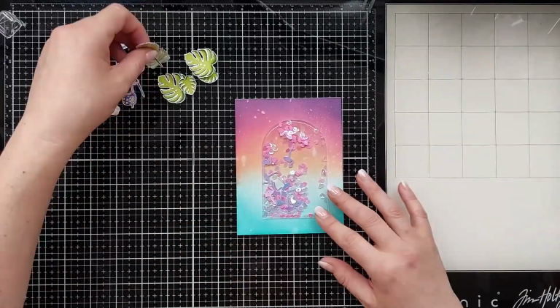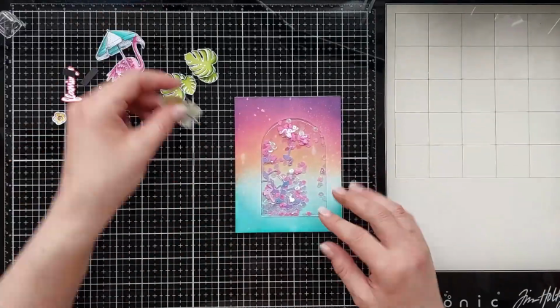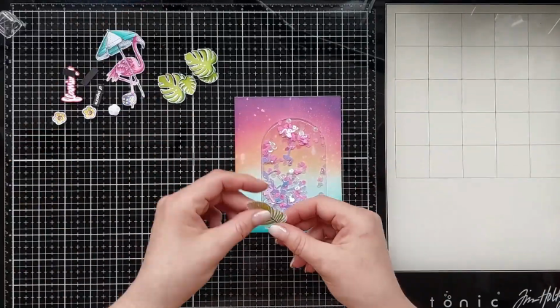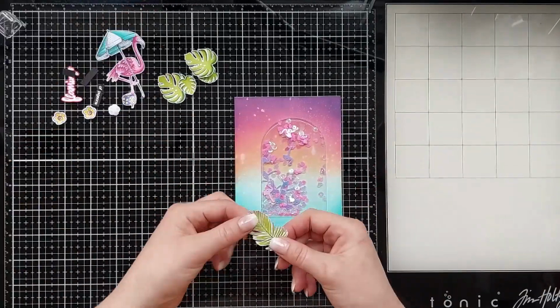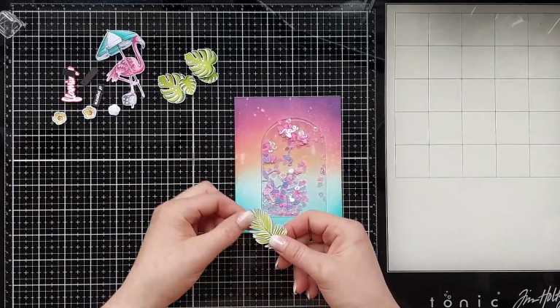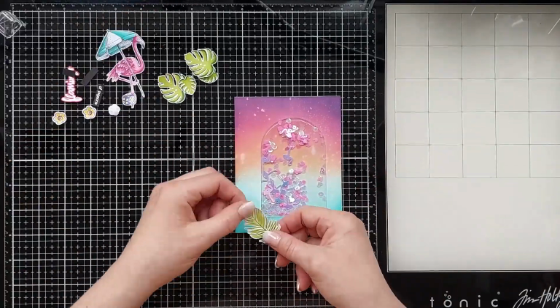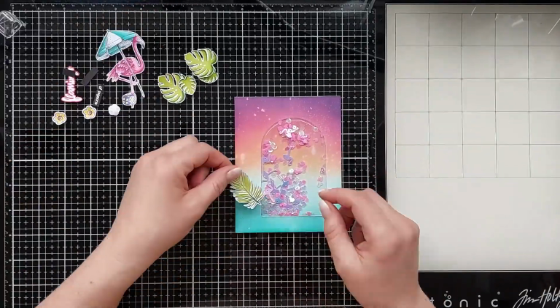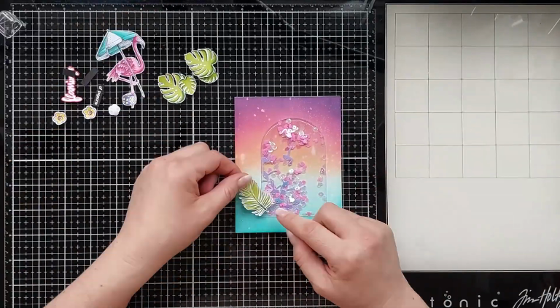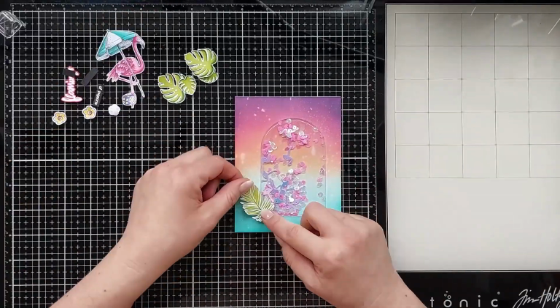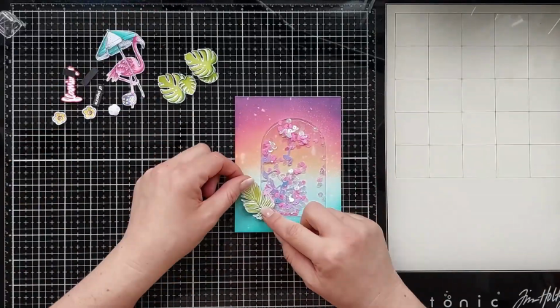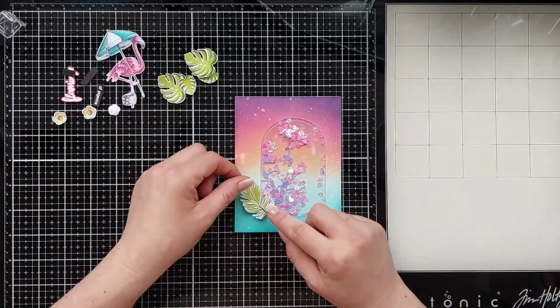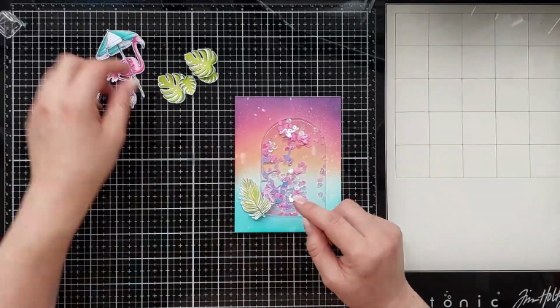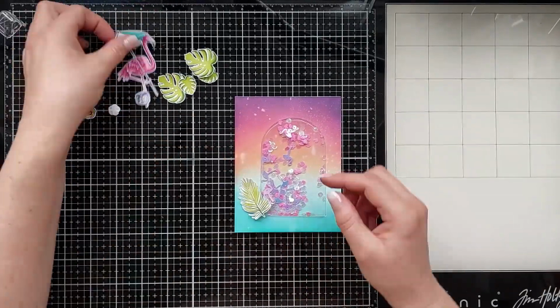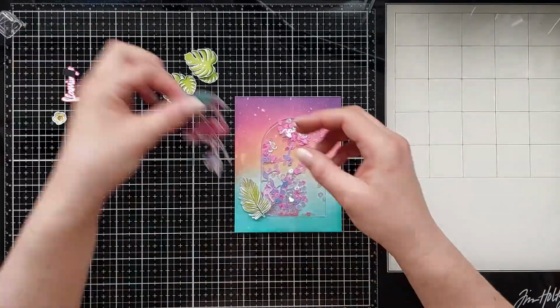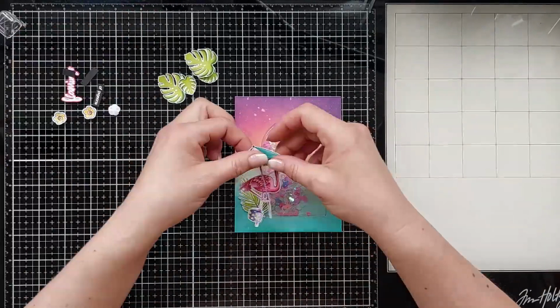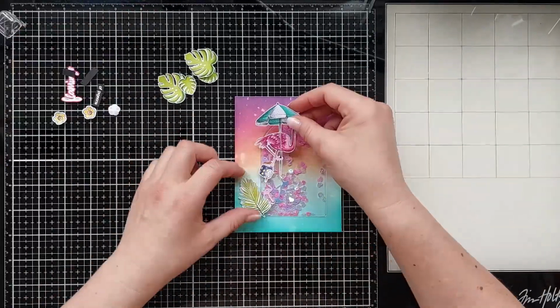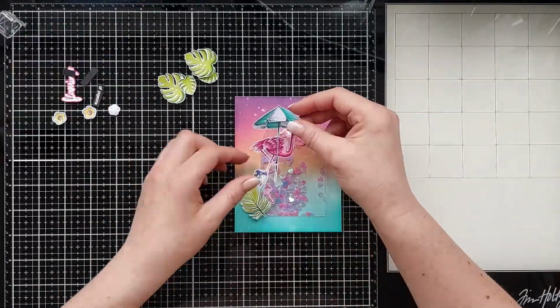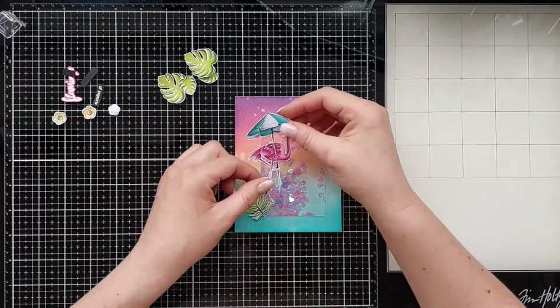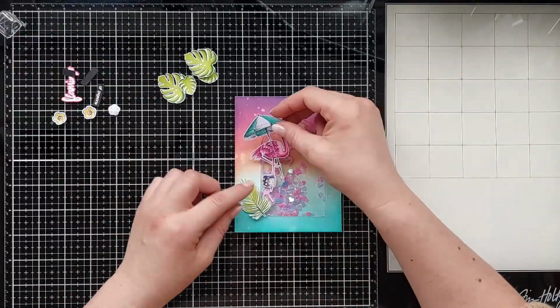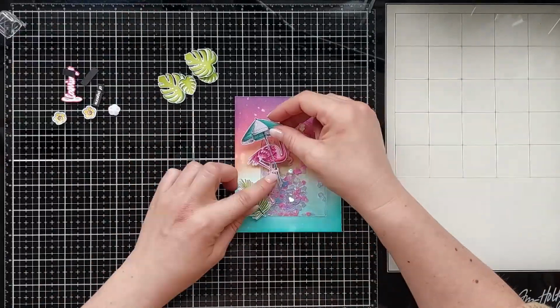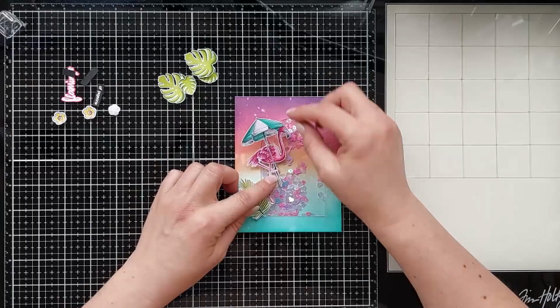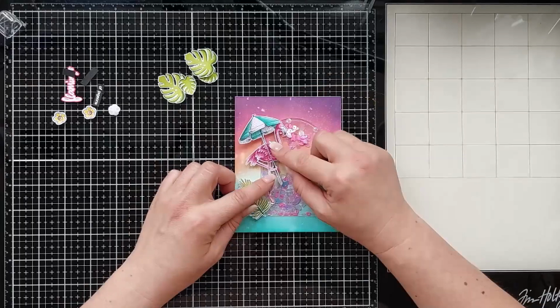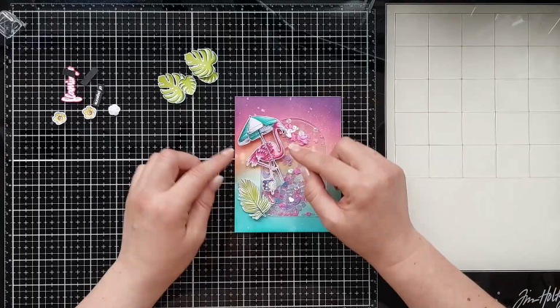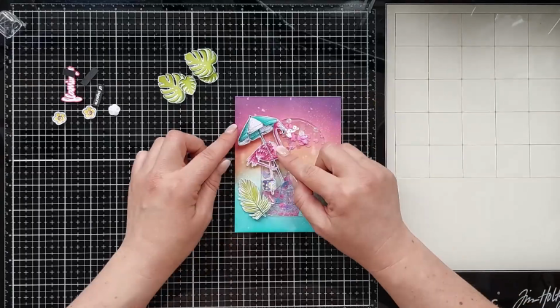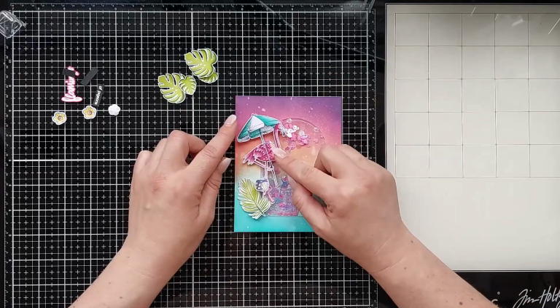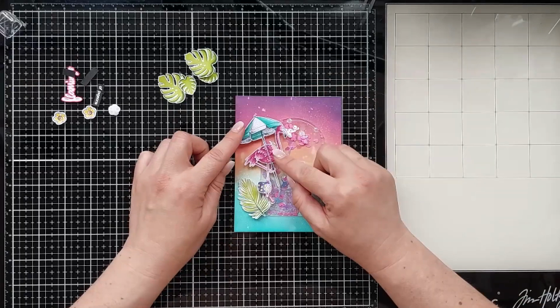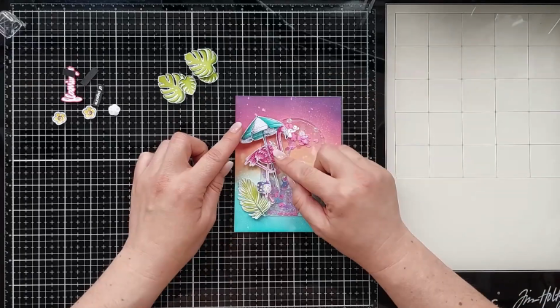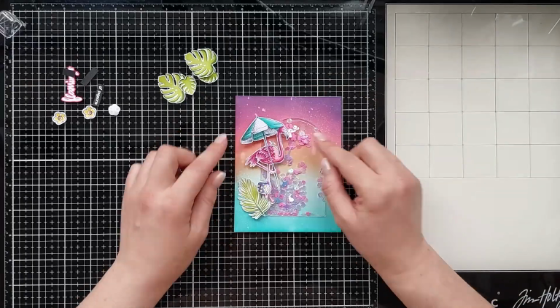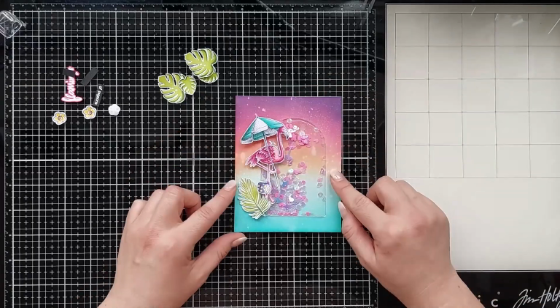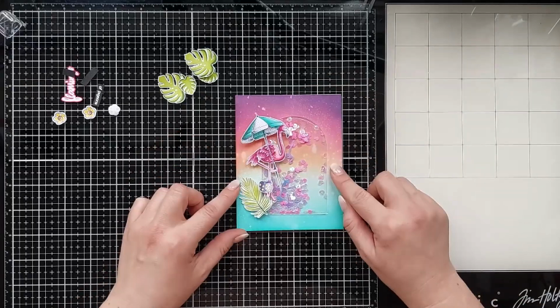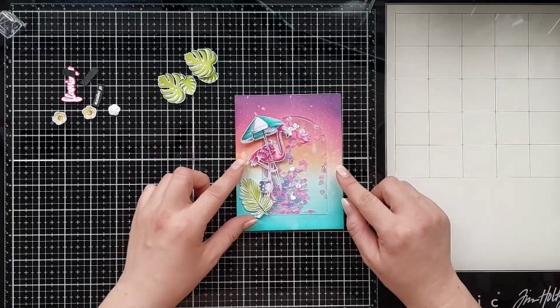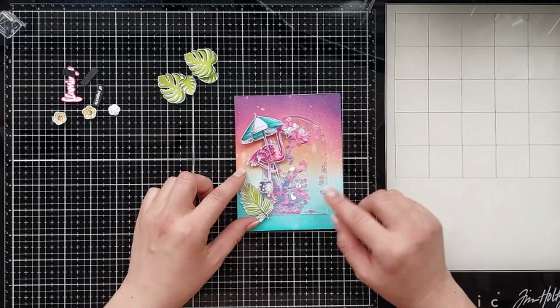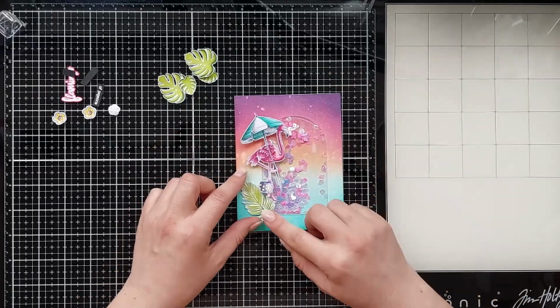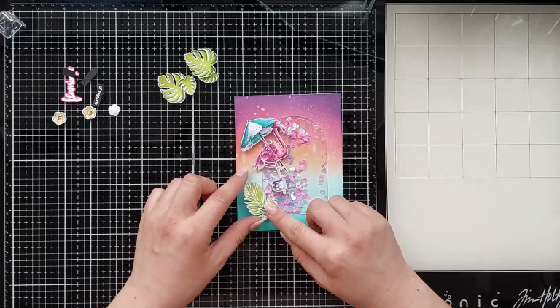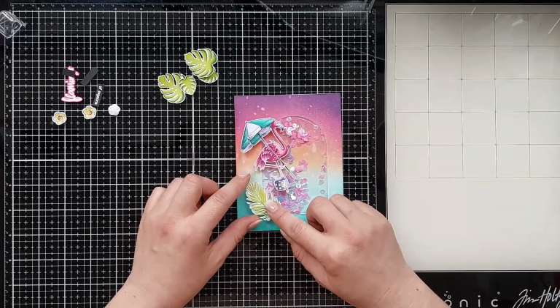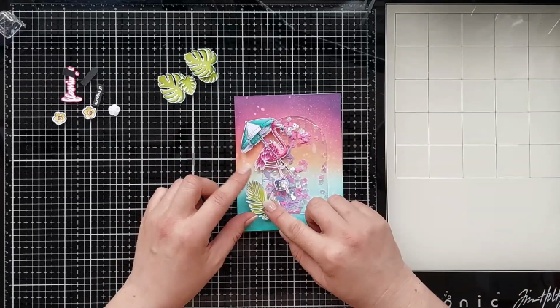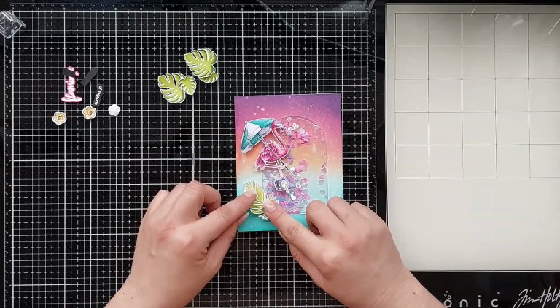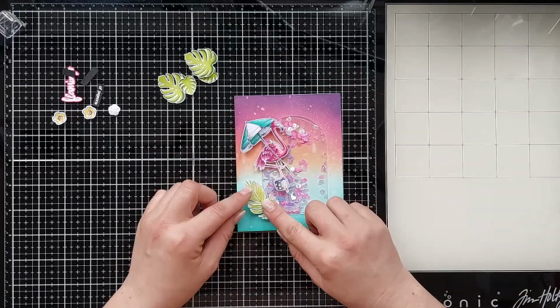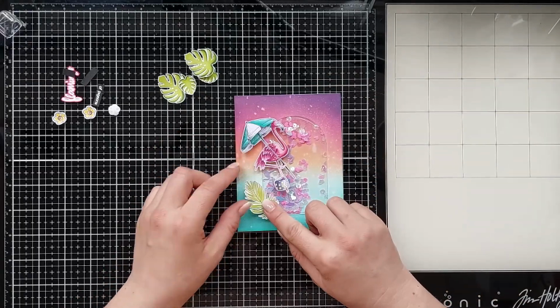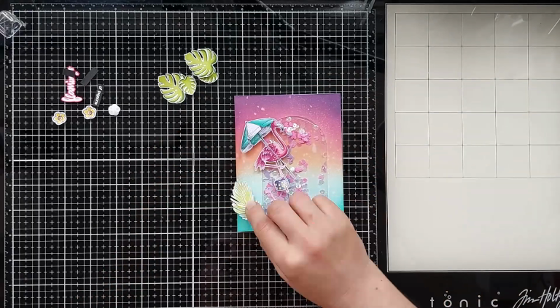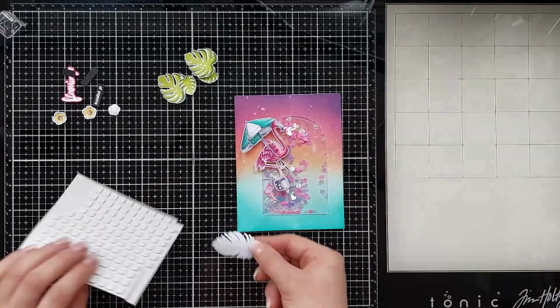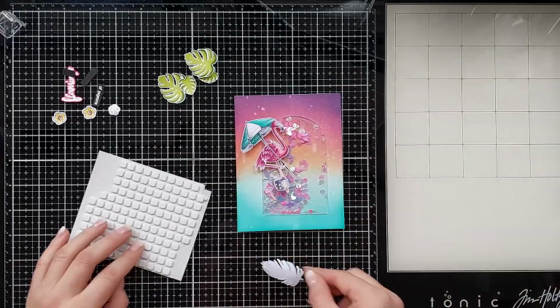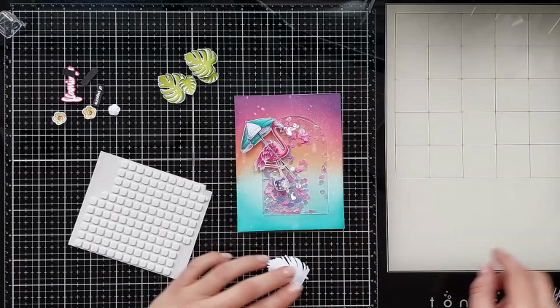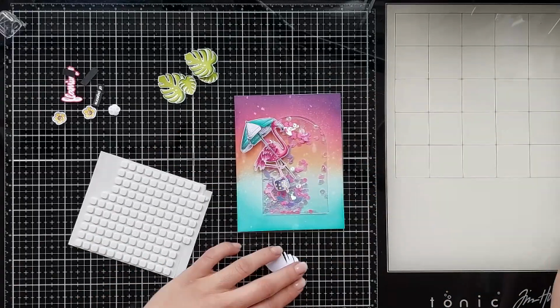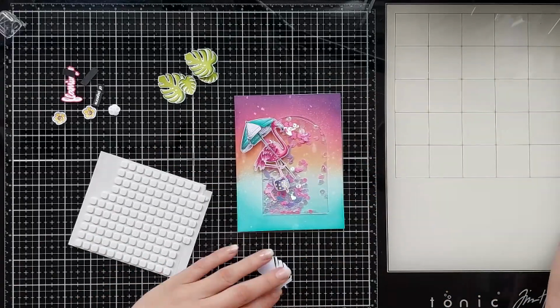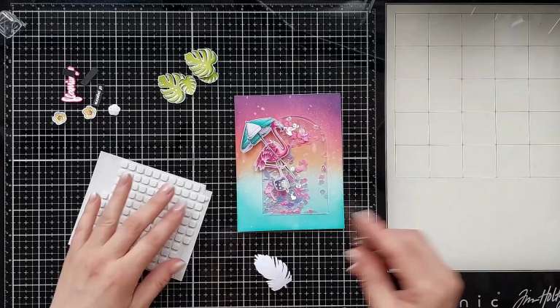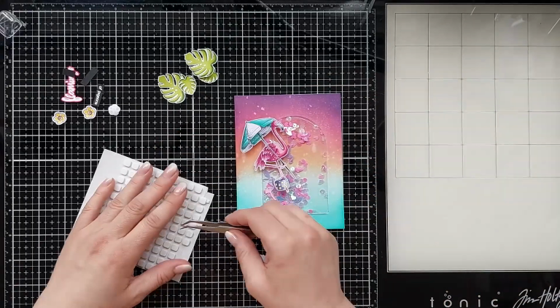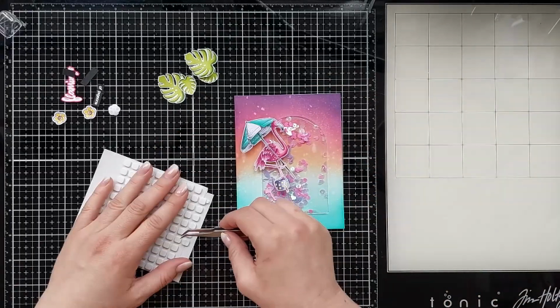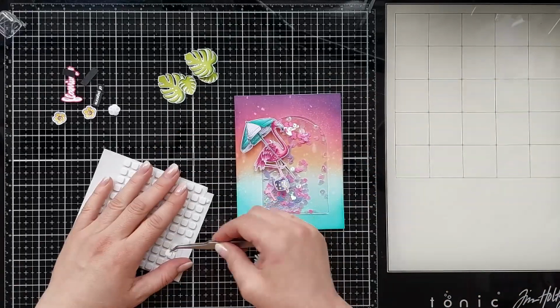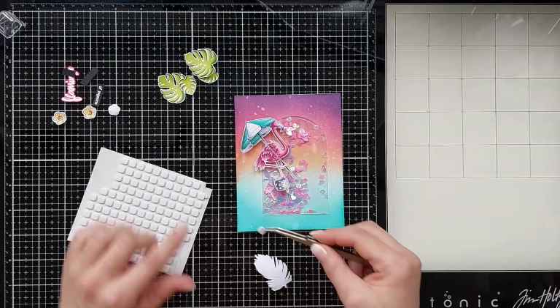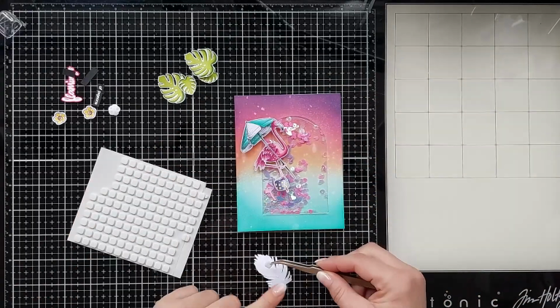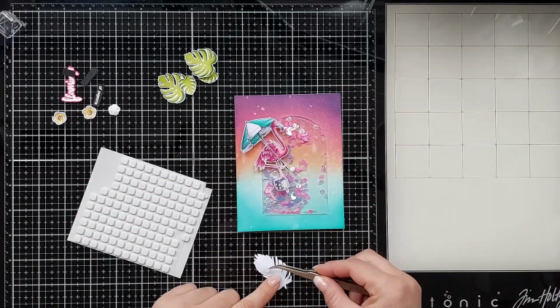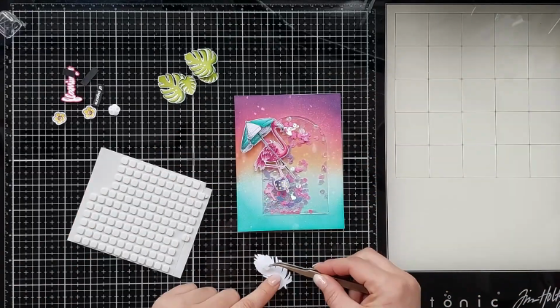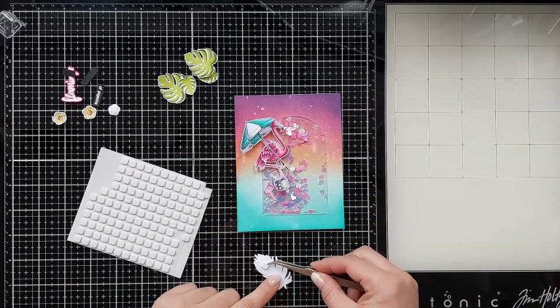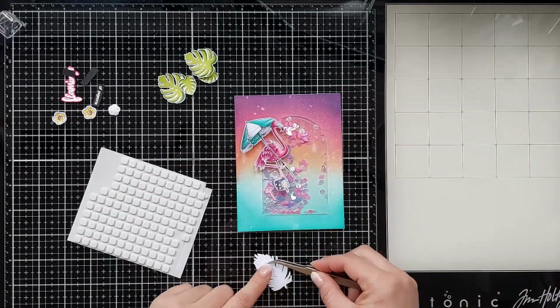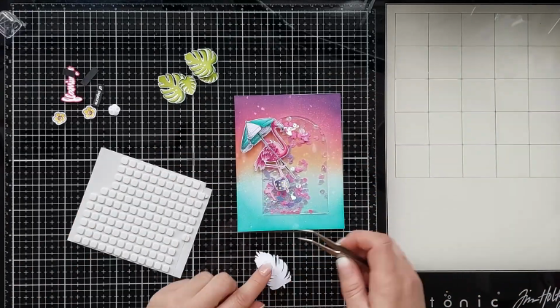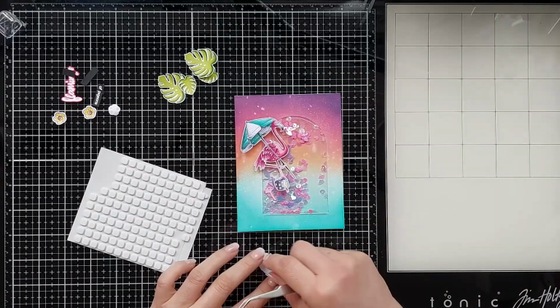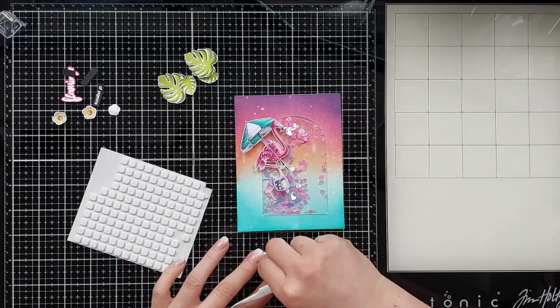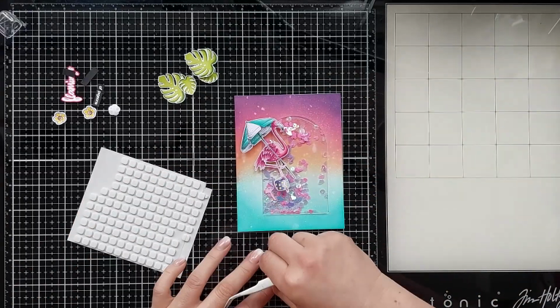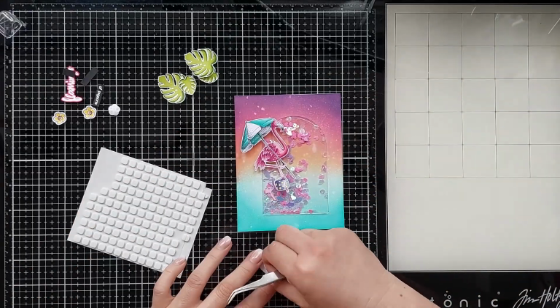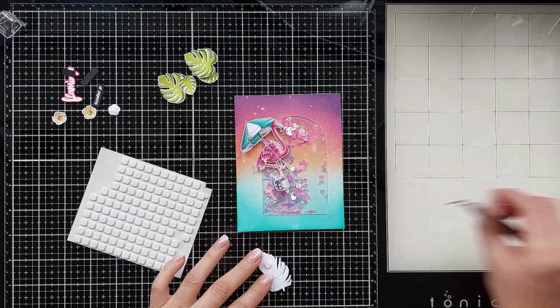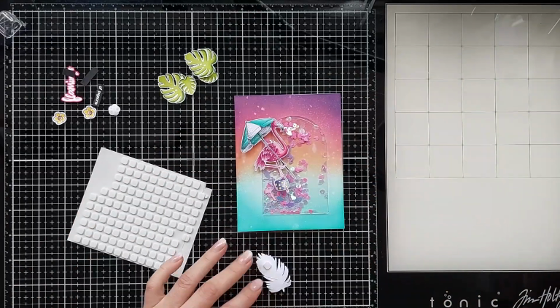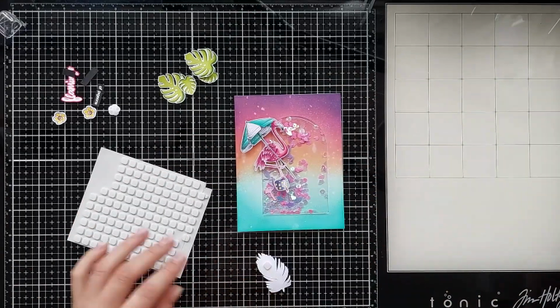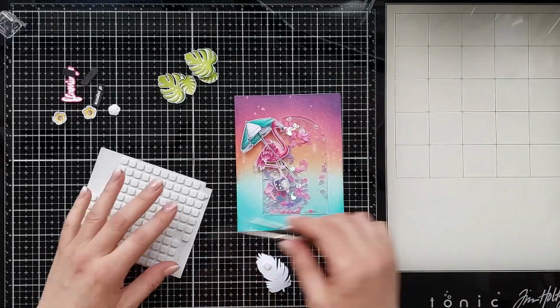Now it's time to finish off the card. I added all the elements on the card using glue, tape or foam tape.